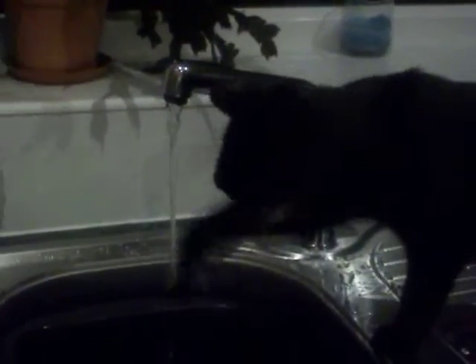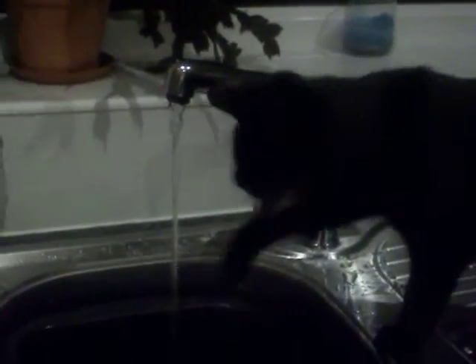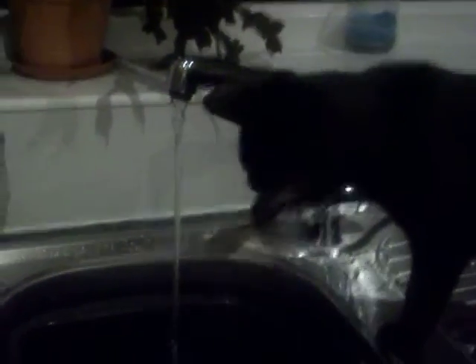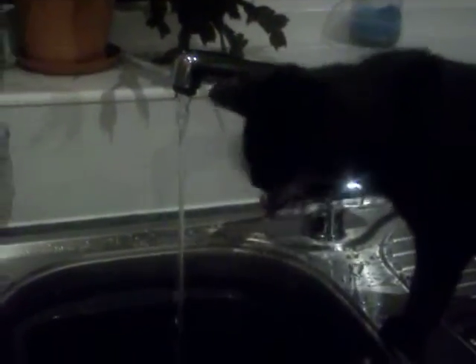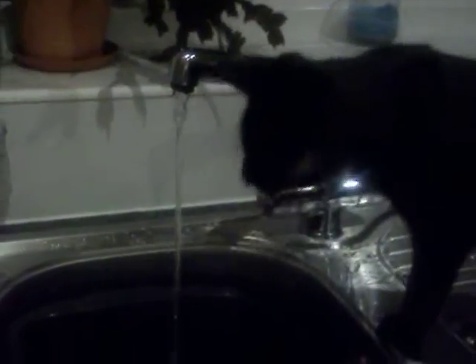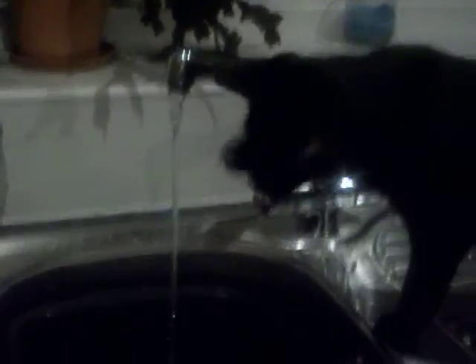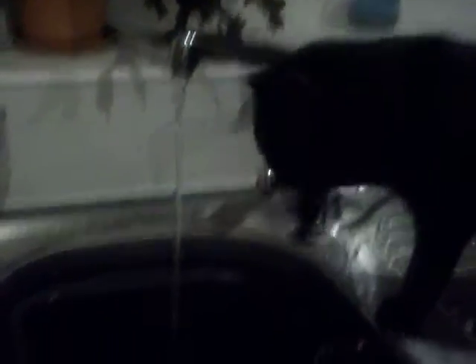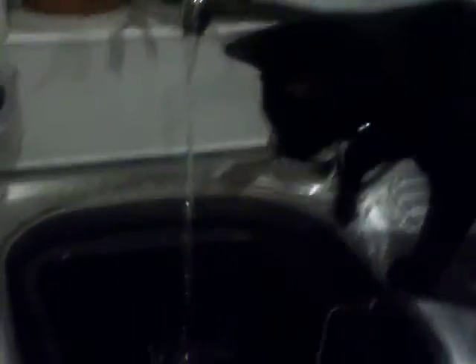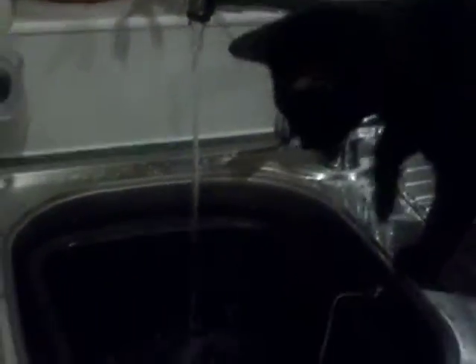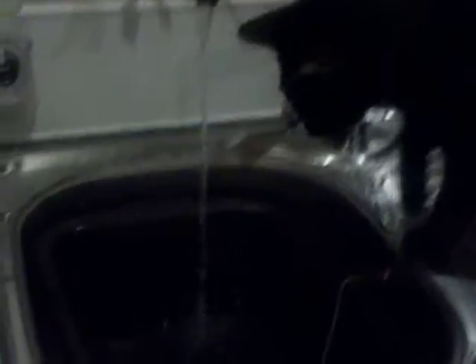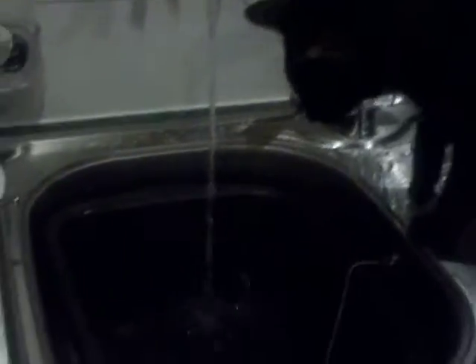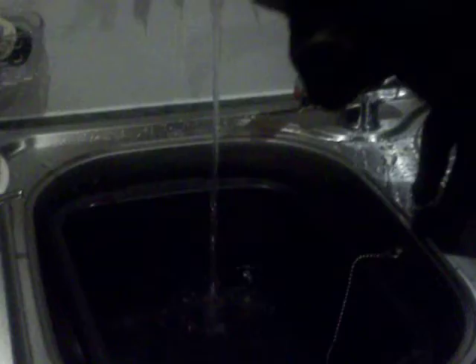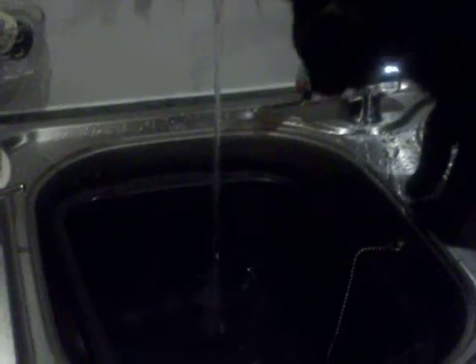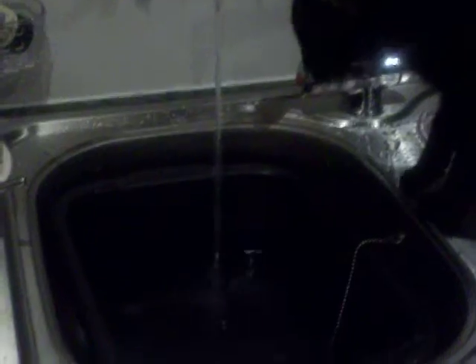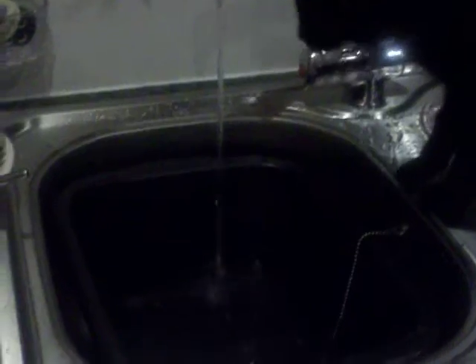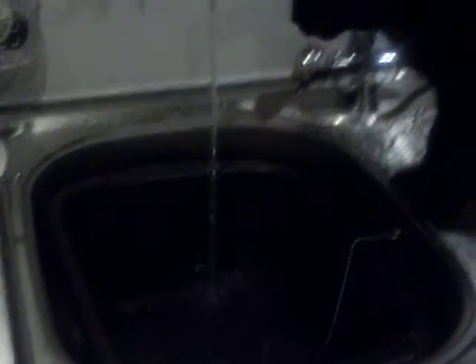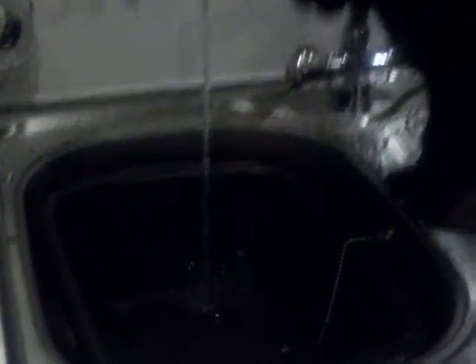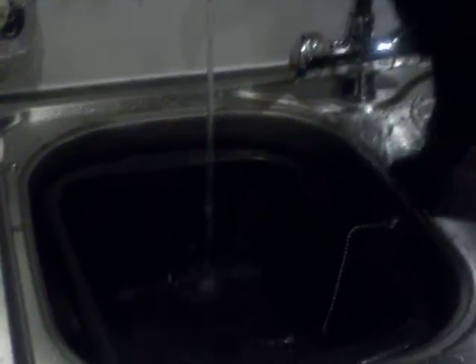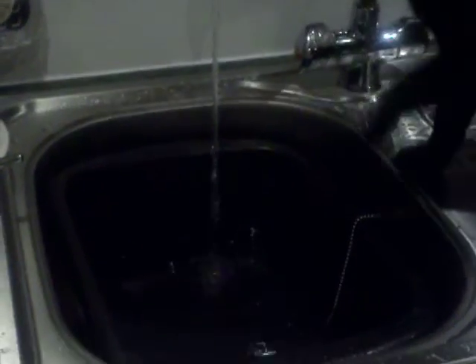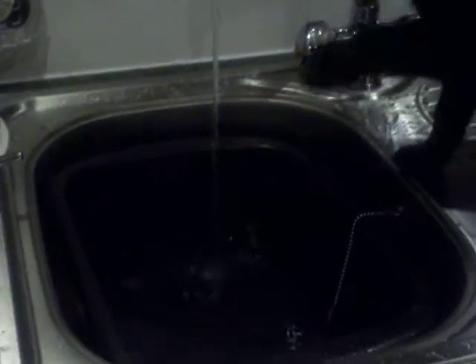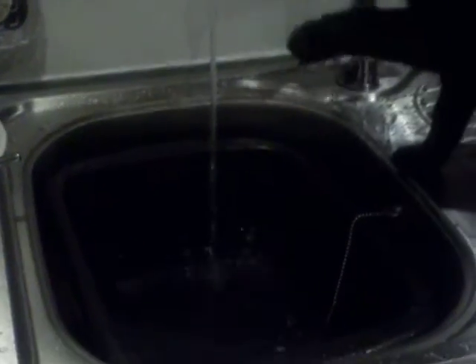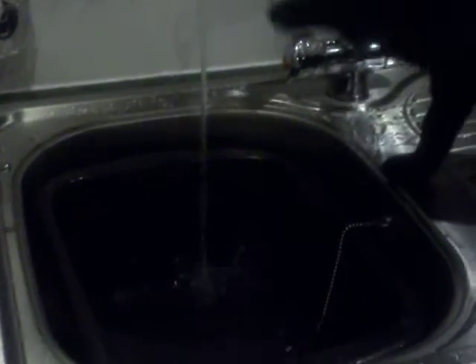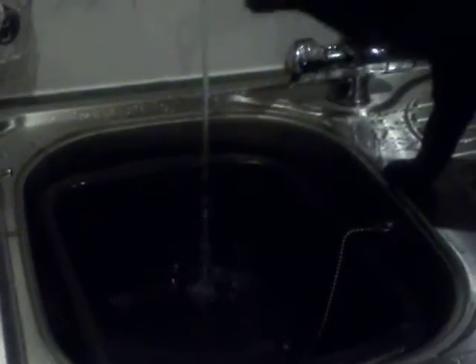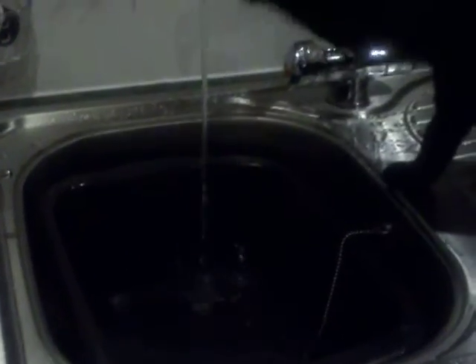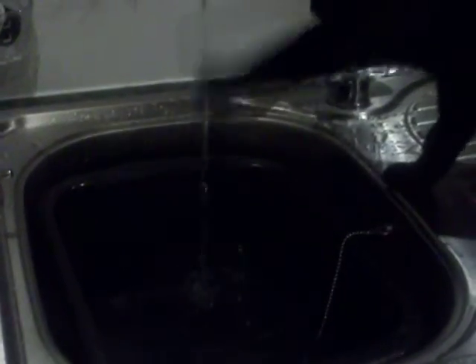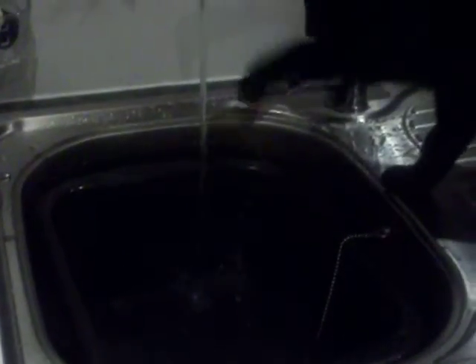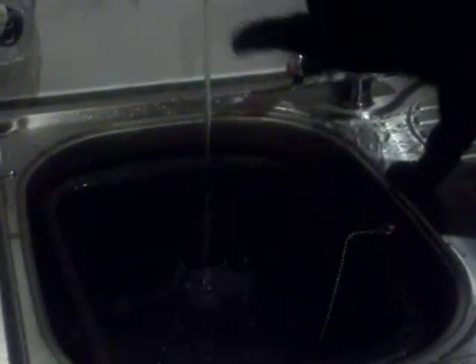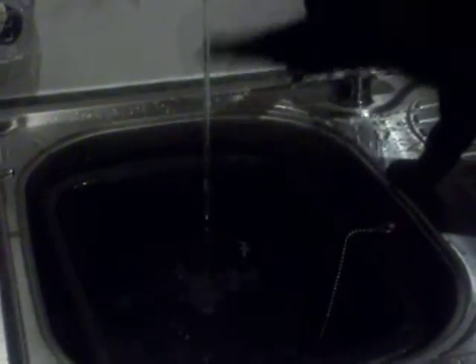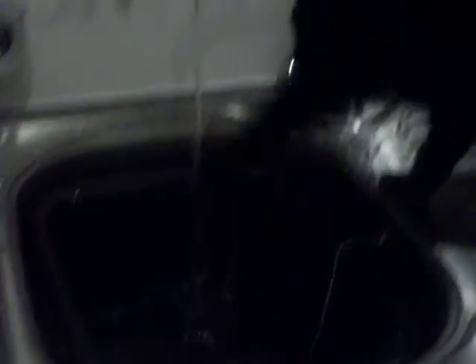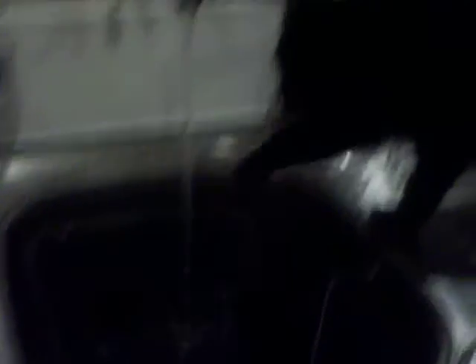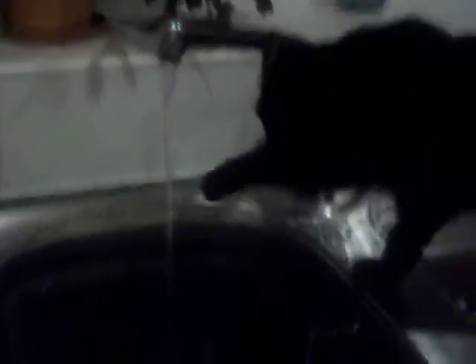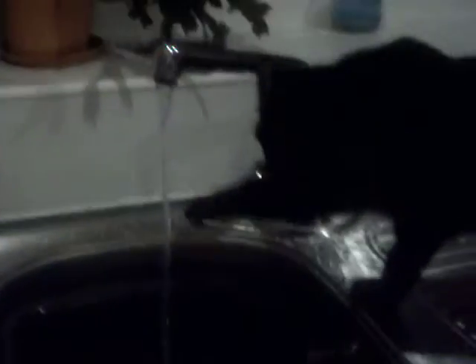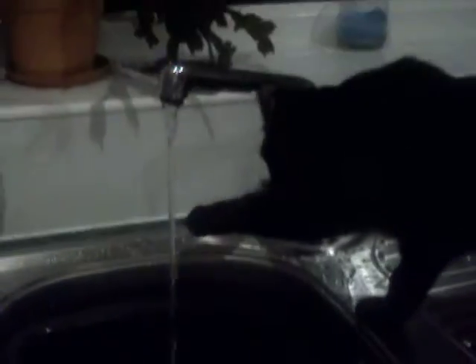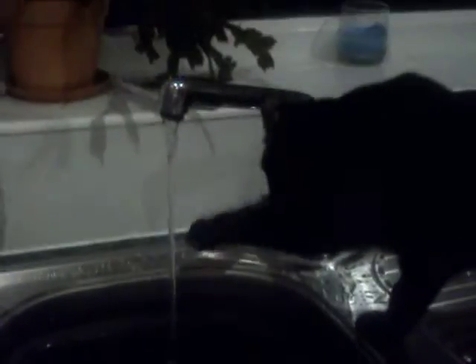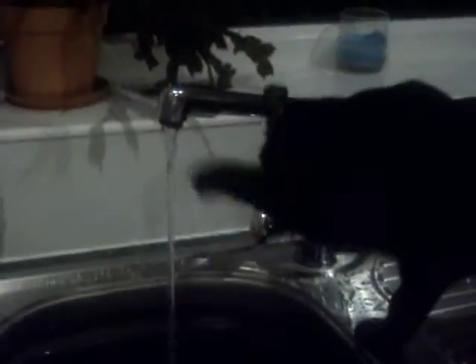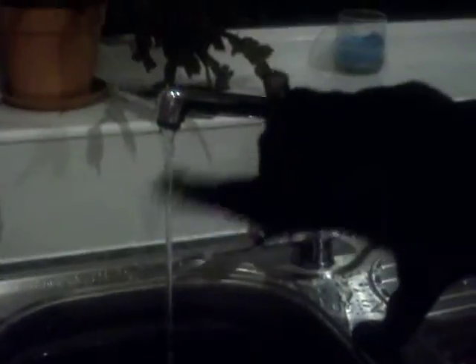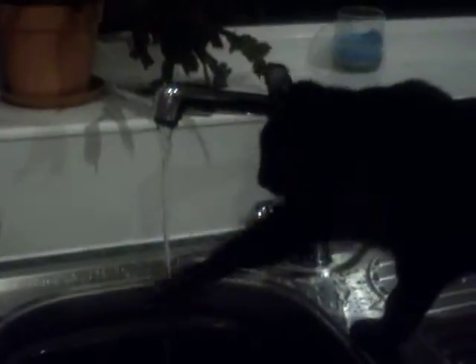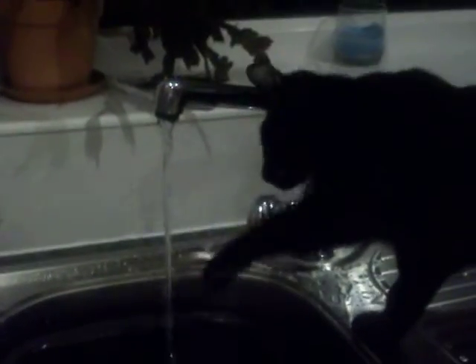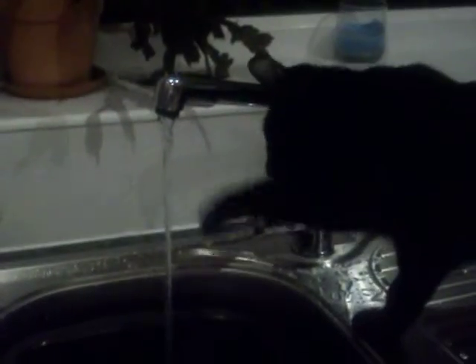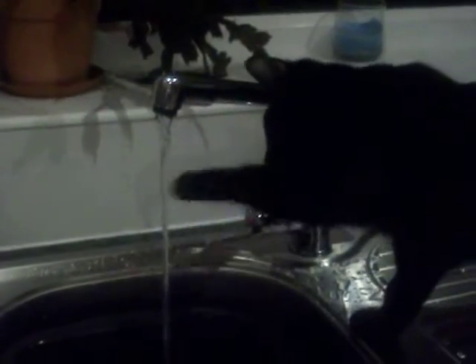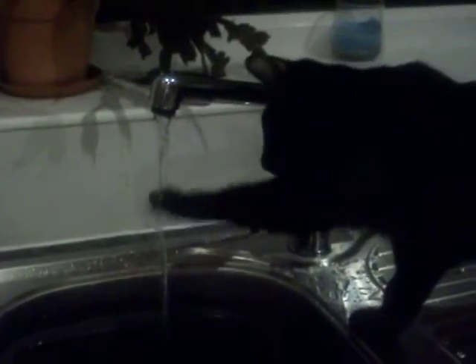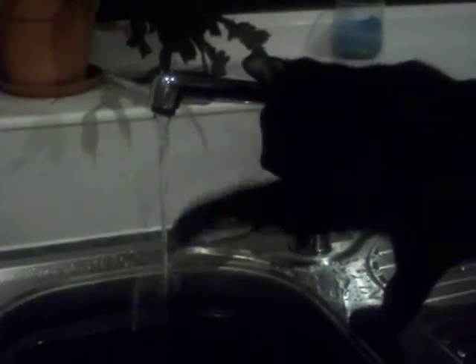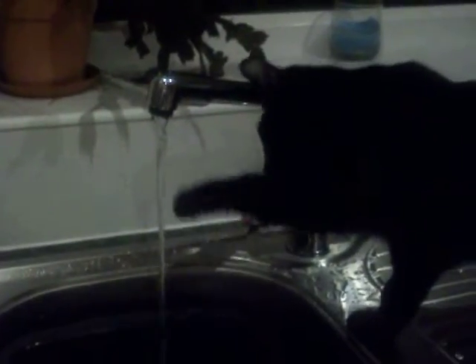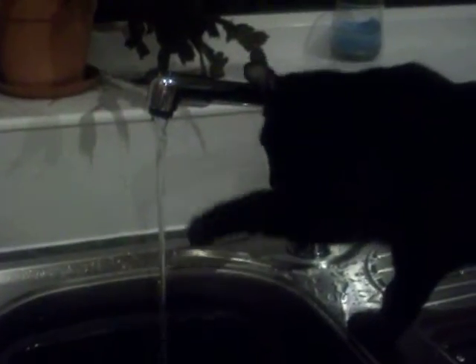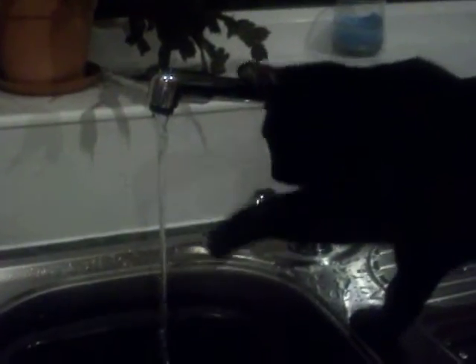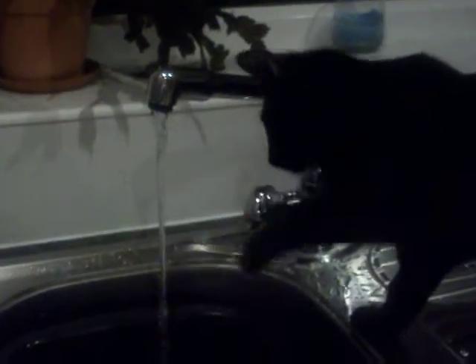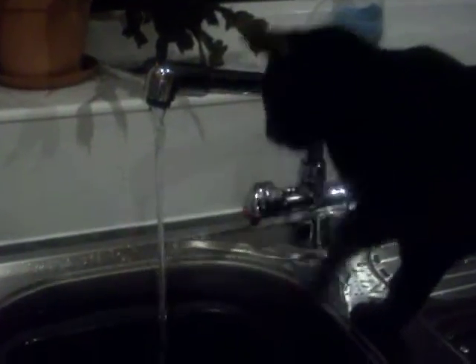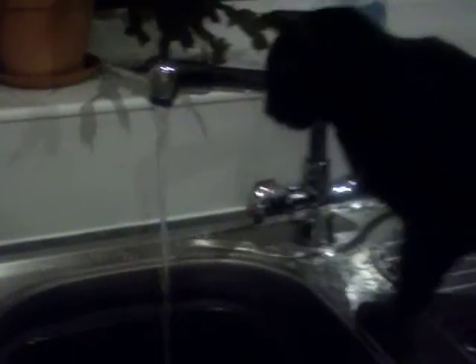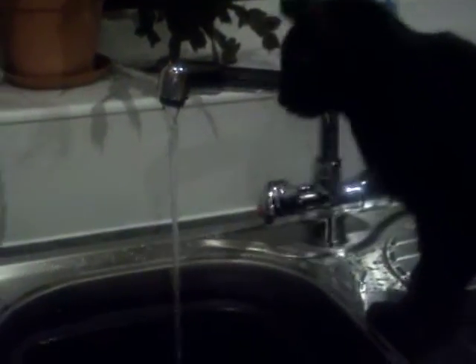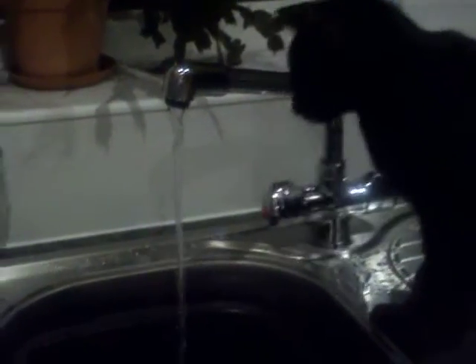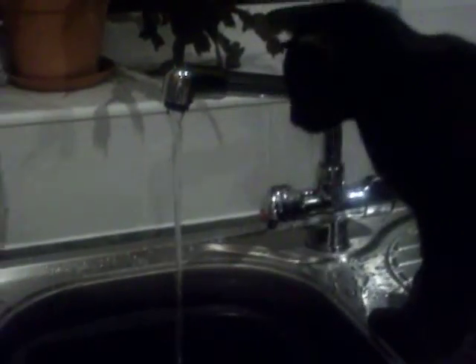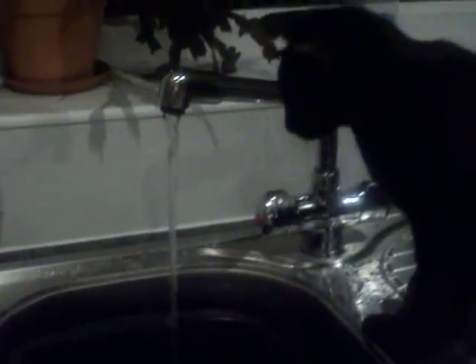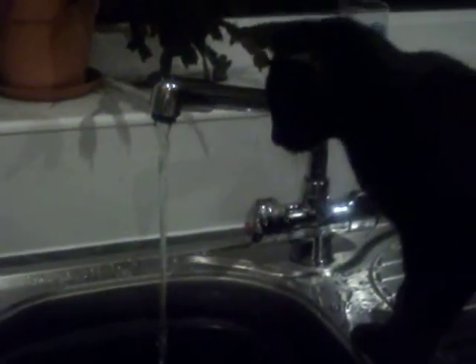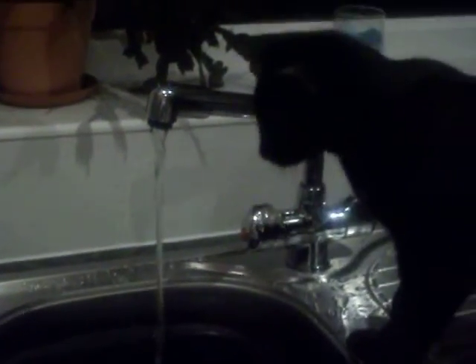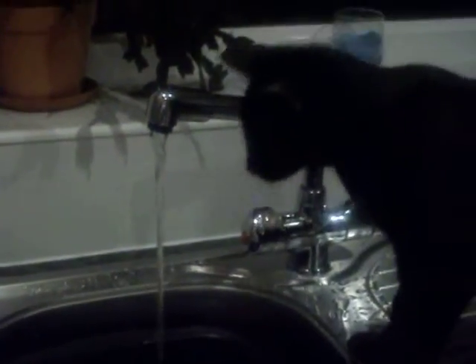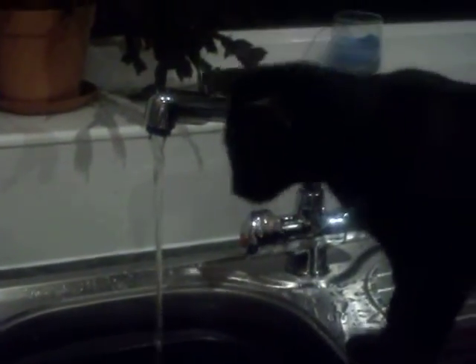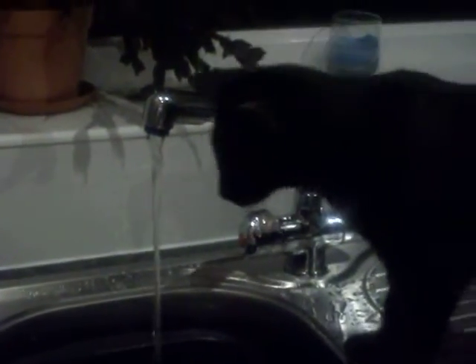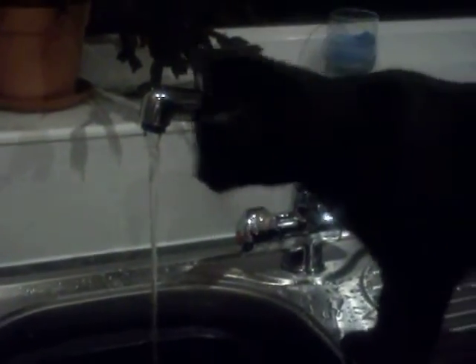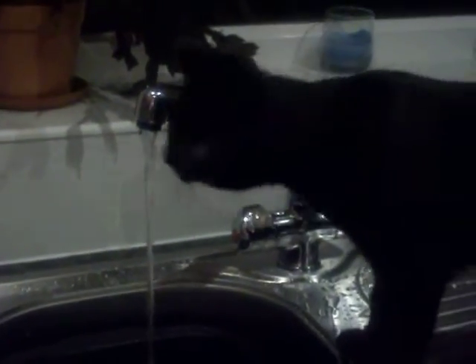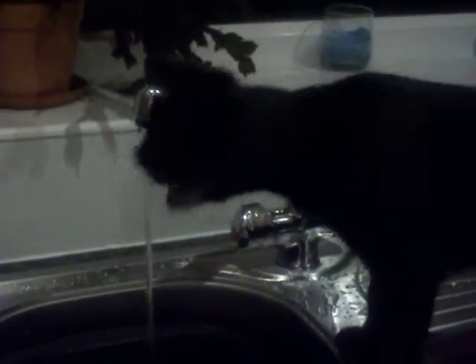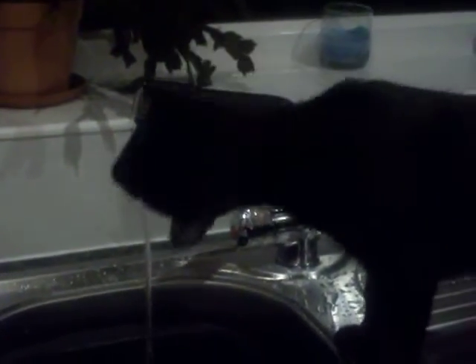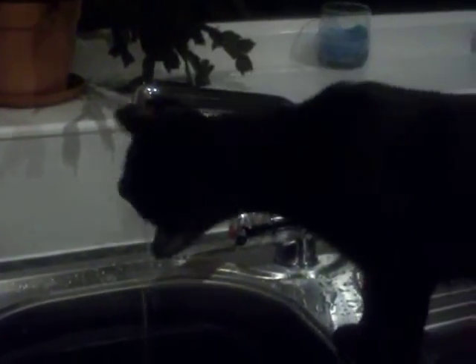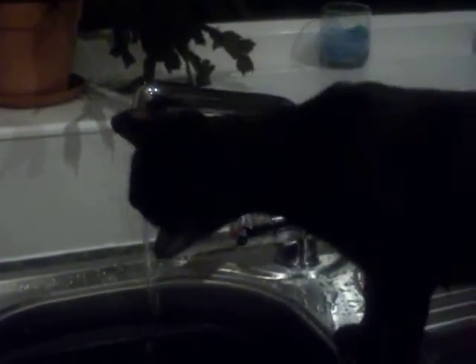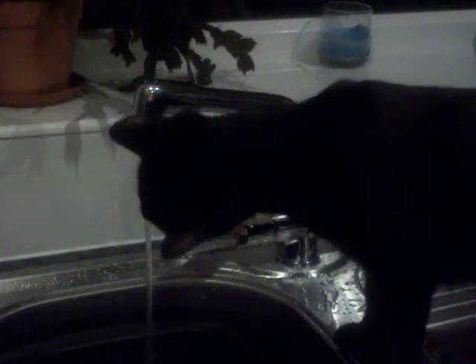I notice I'm being environmentally friendly — the water is going into a bucket, and will be used for later.